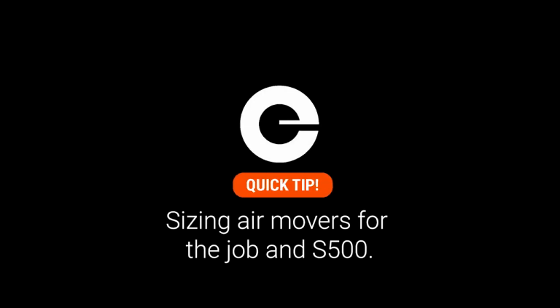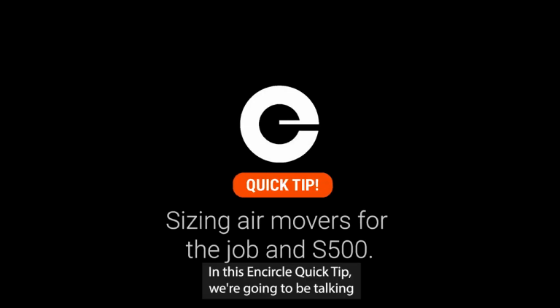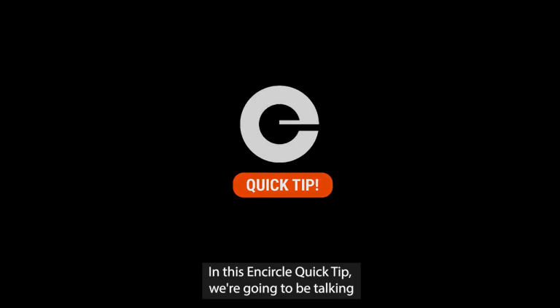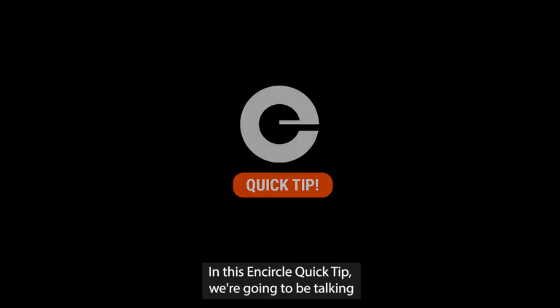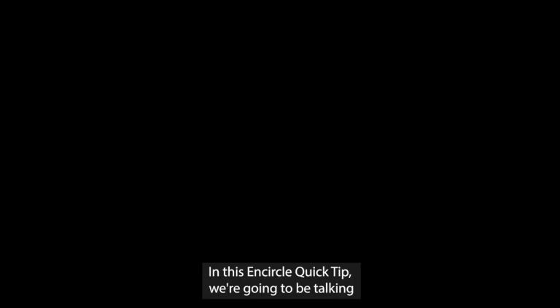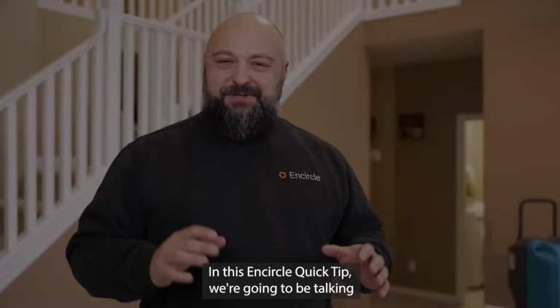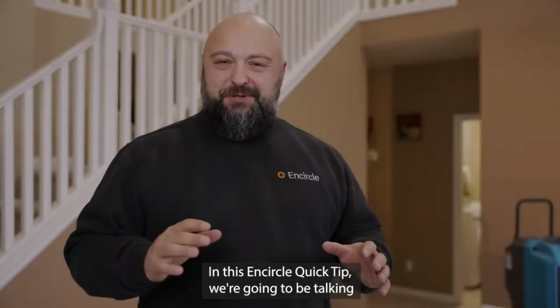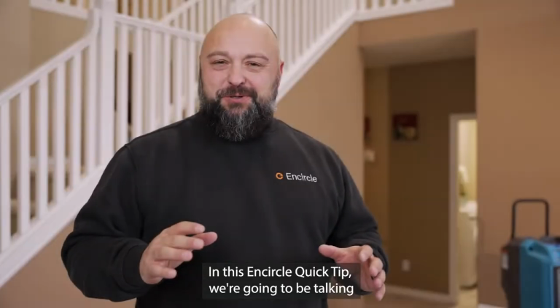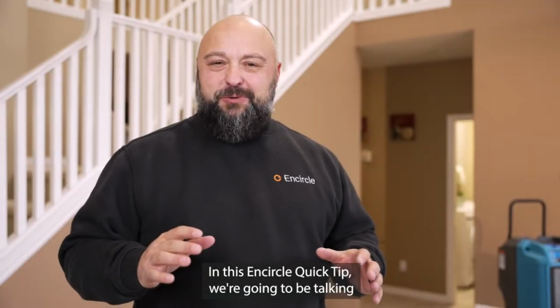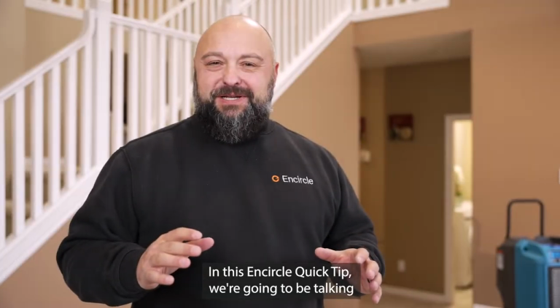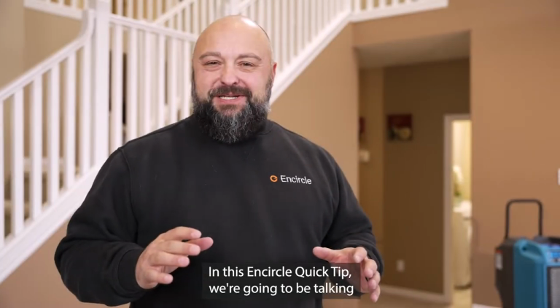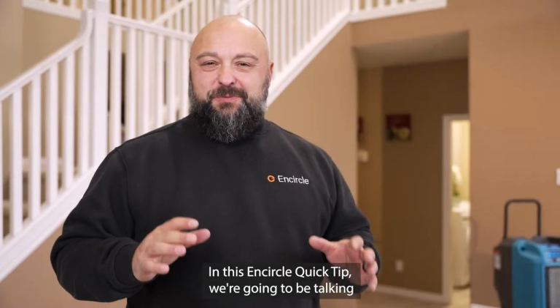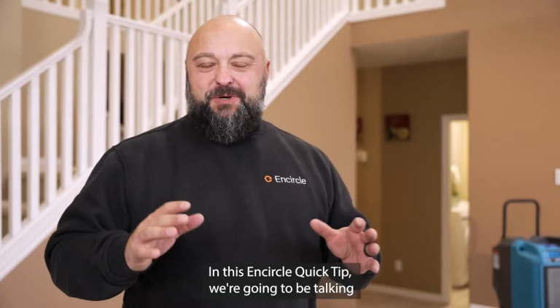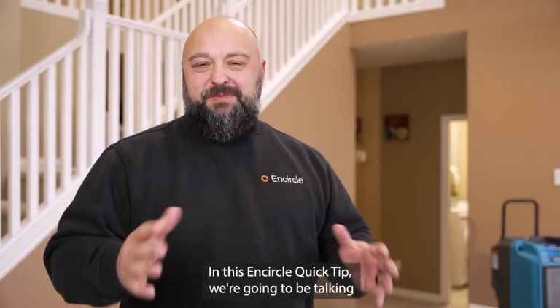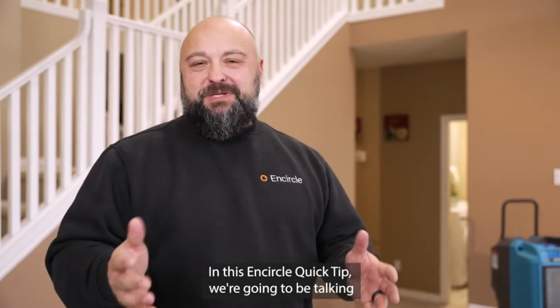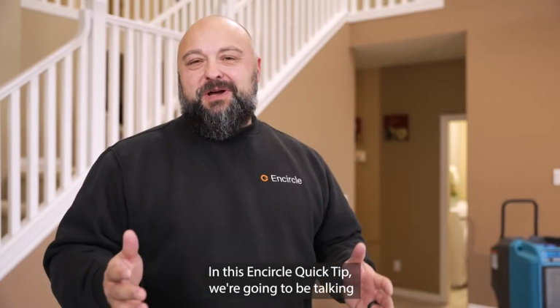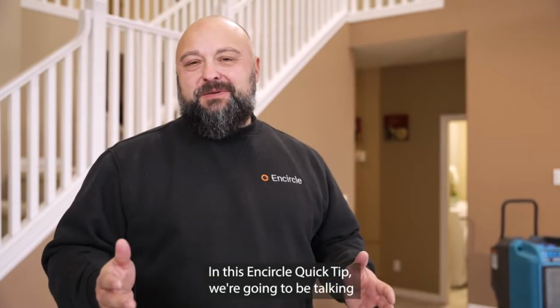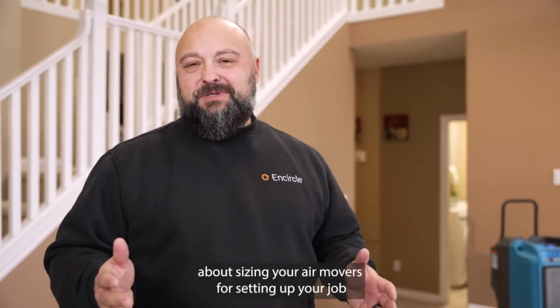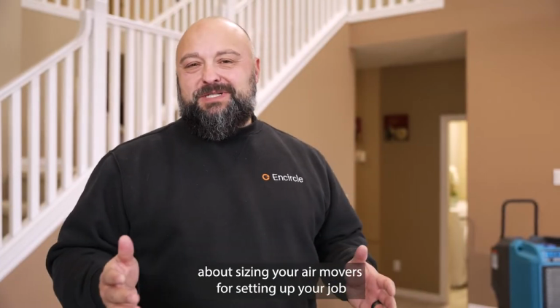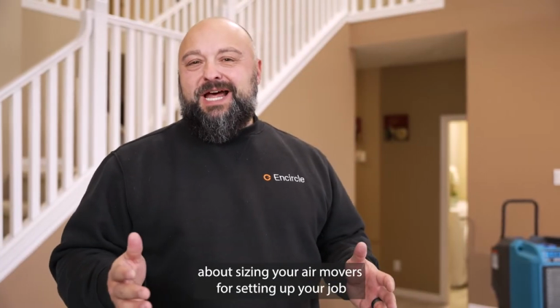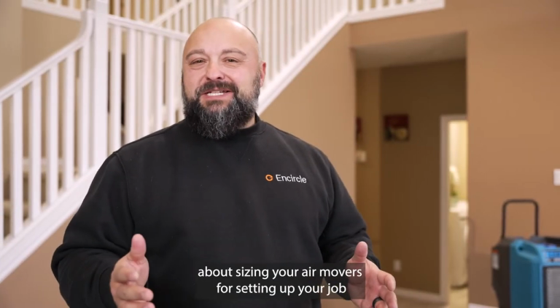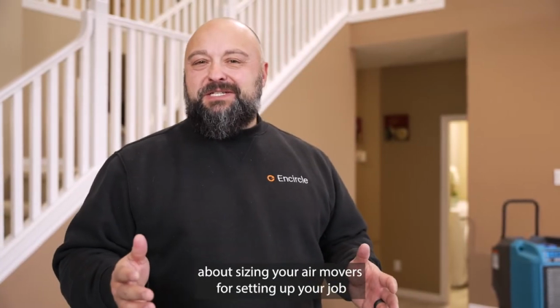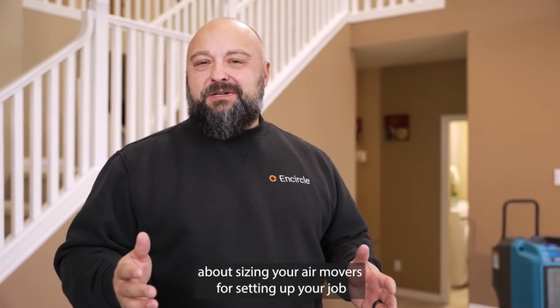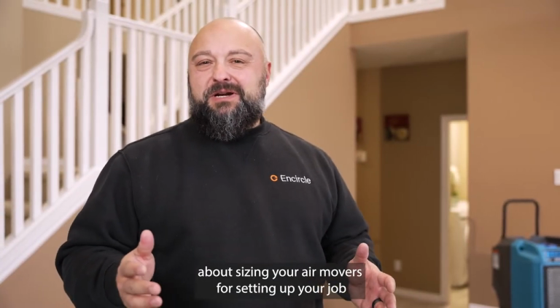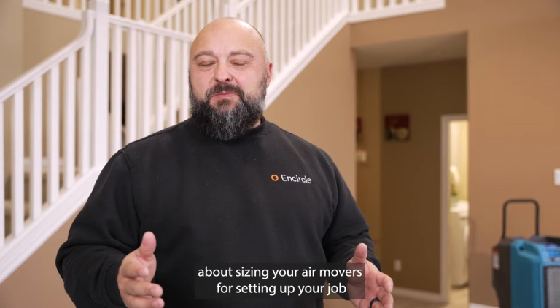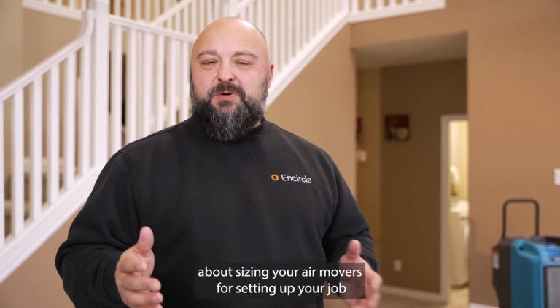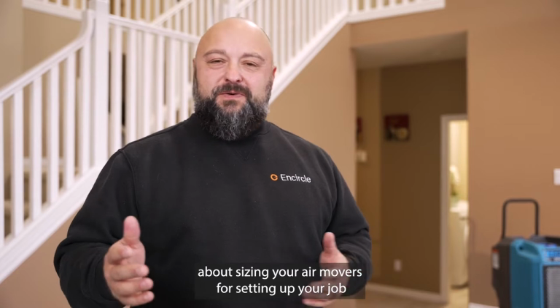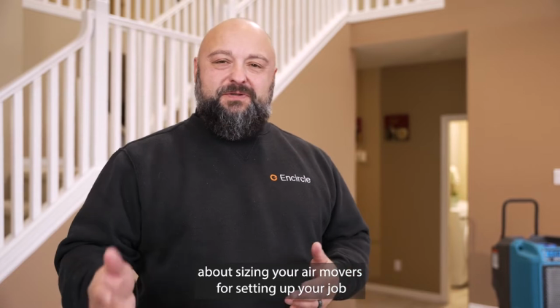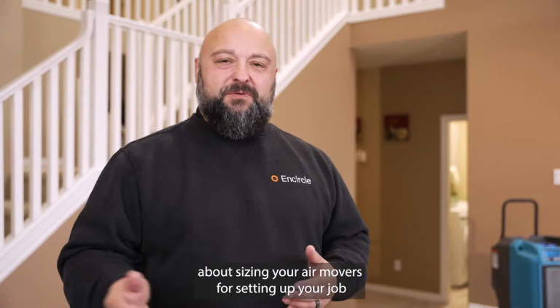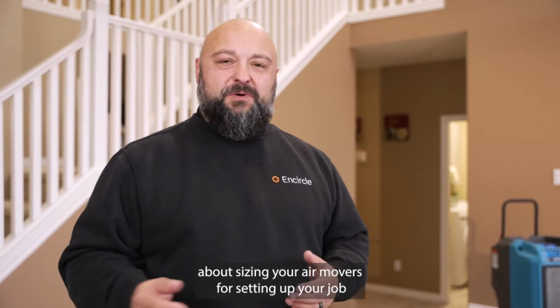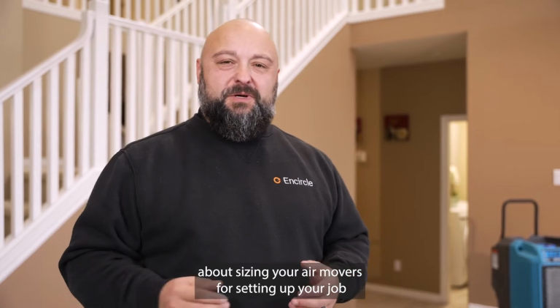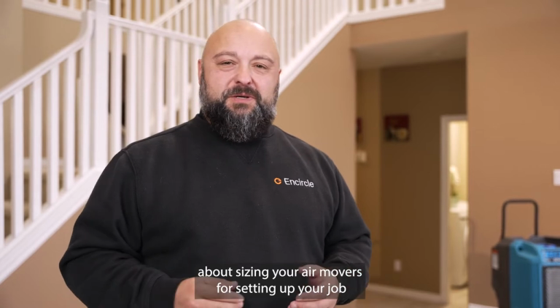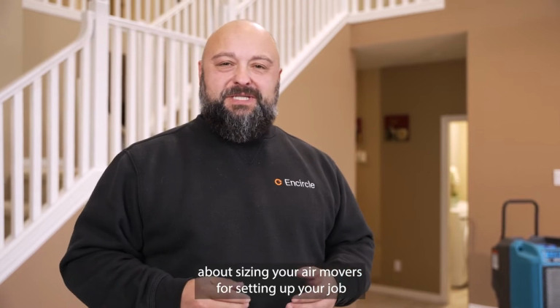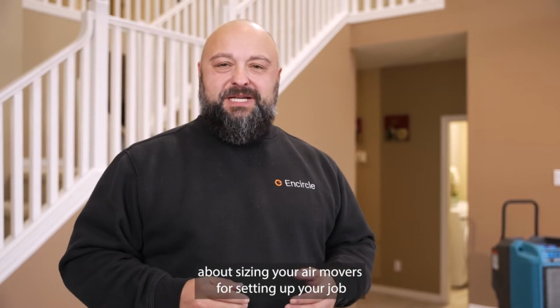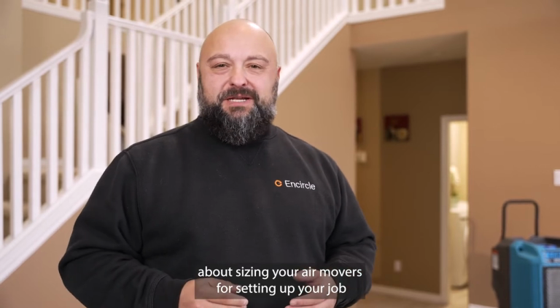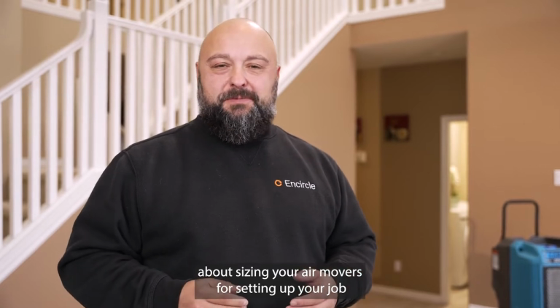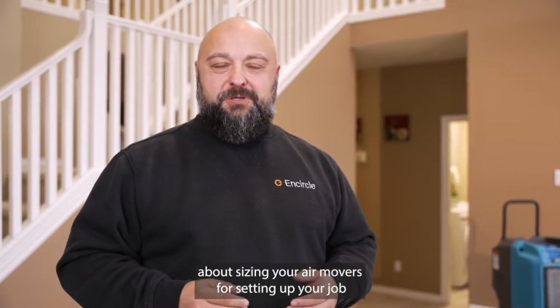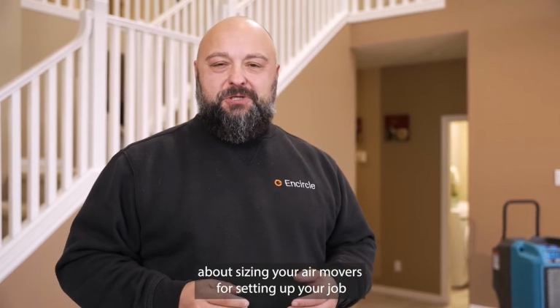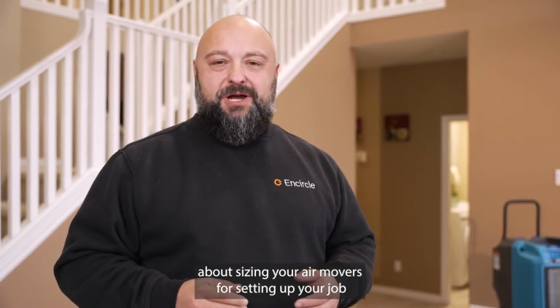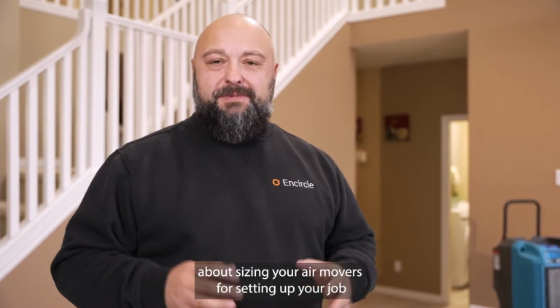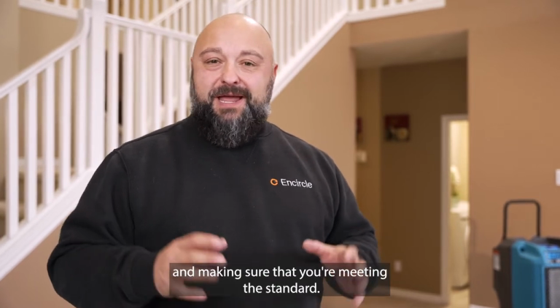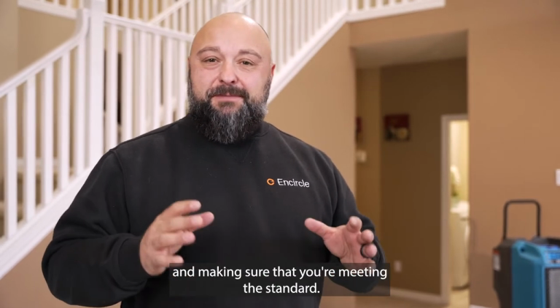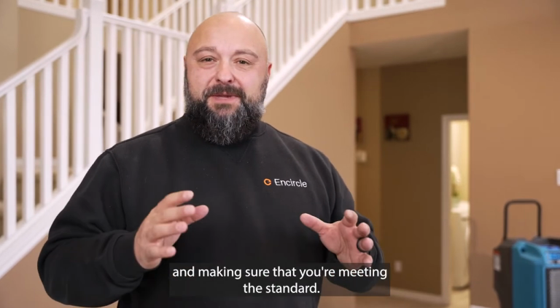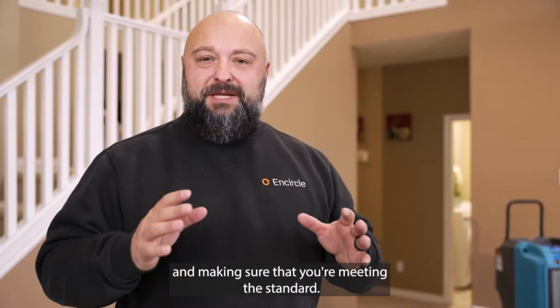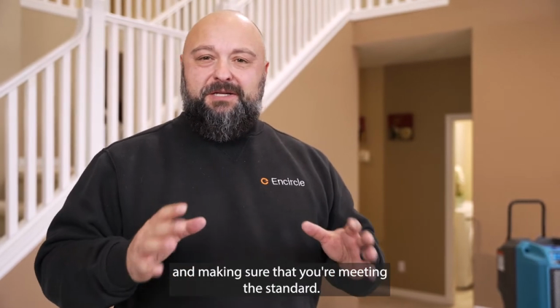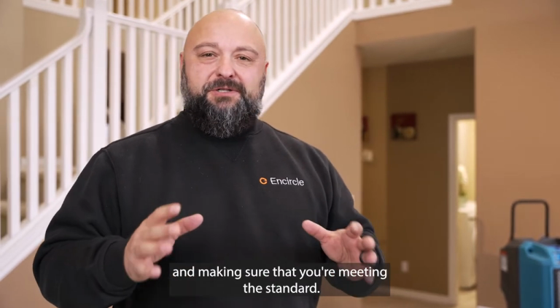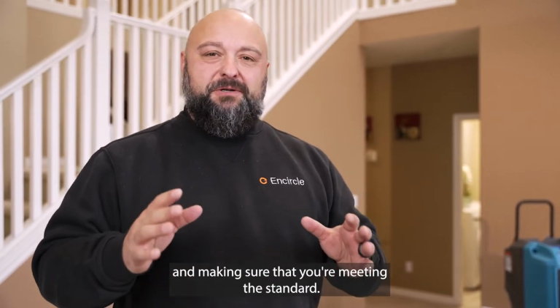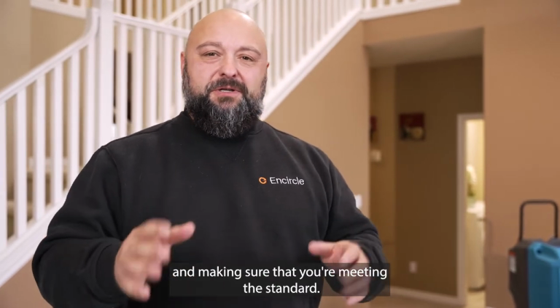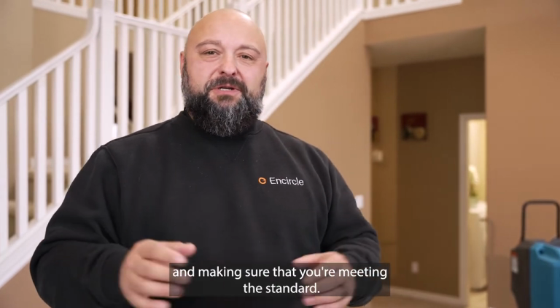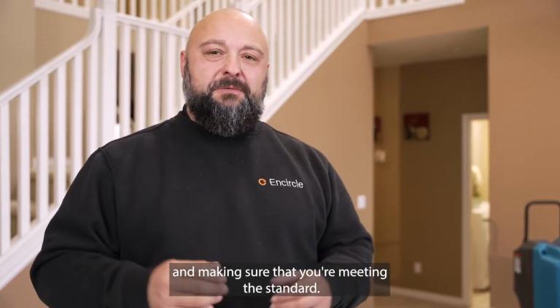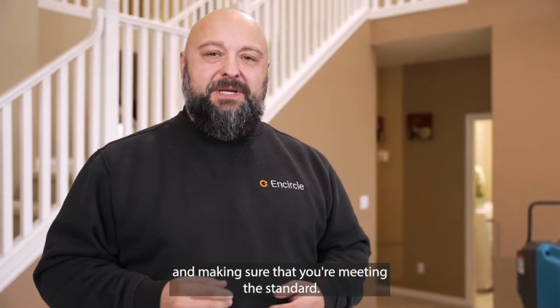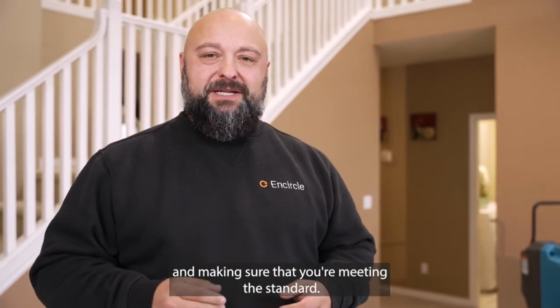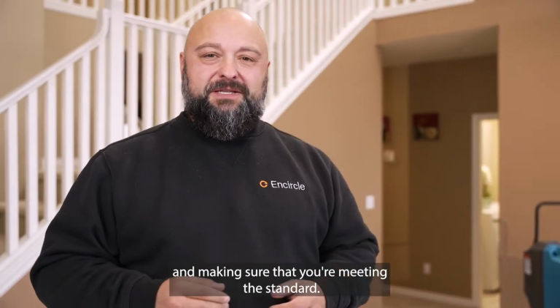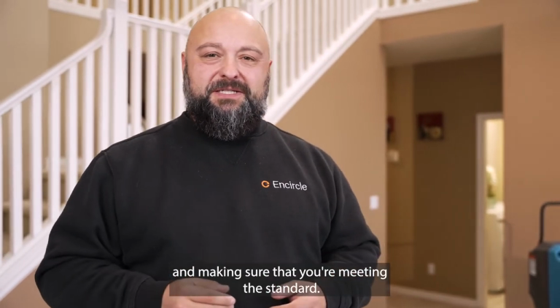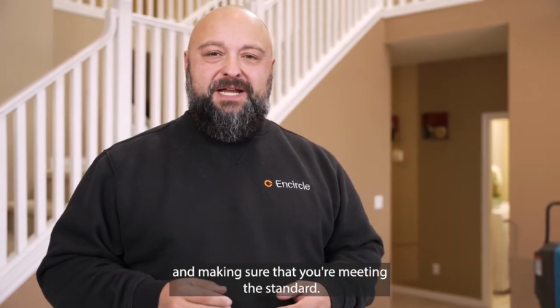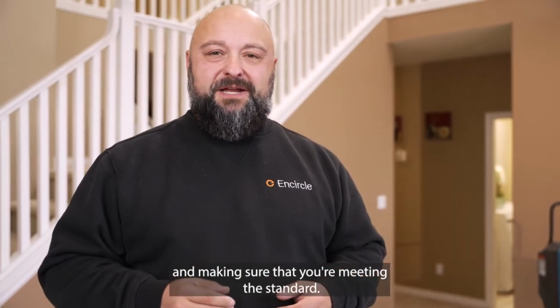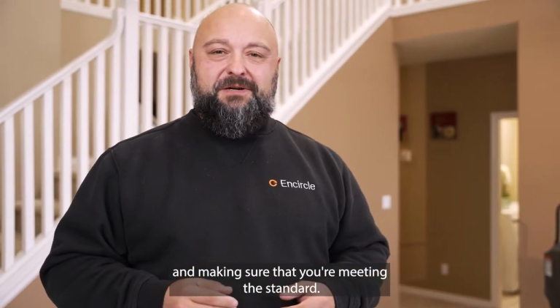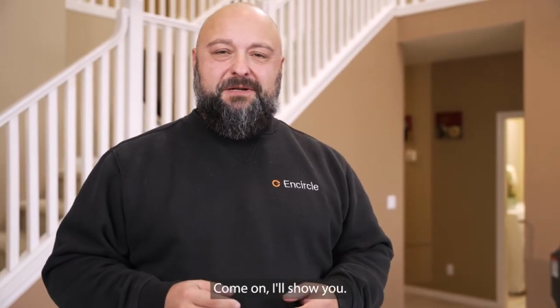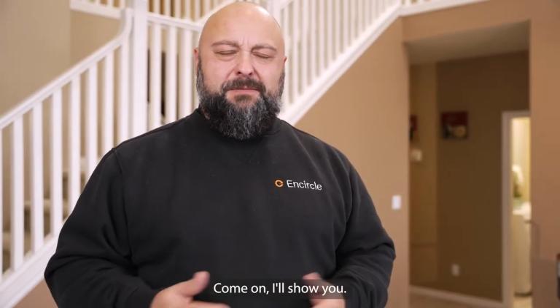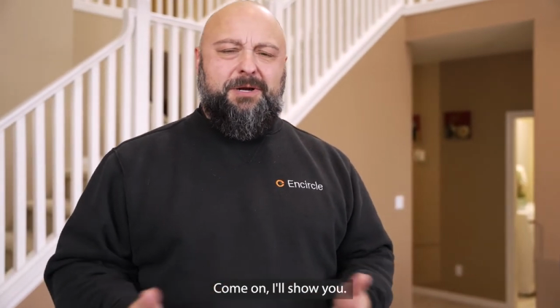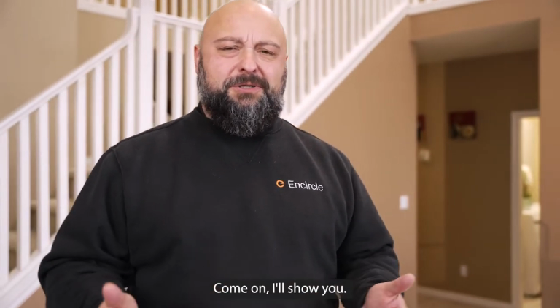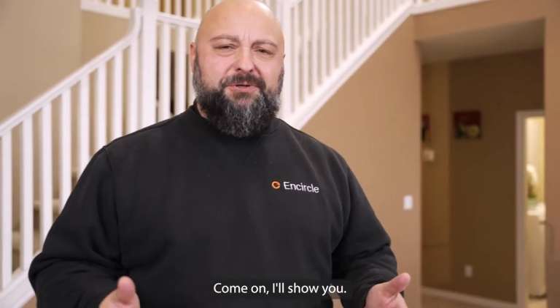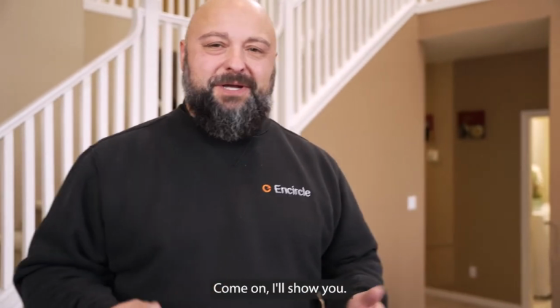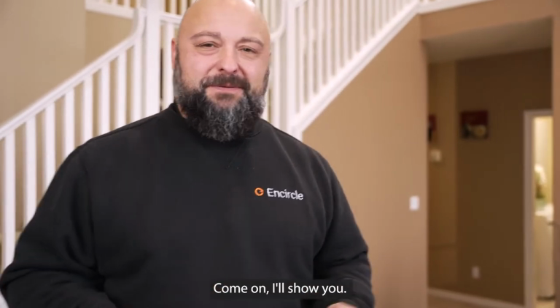In this Encircle Quick Tip, we're going to be talking about sizing your air movers for setting up your job and making sure that you're meeting the standard. Come on, I'll show you.